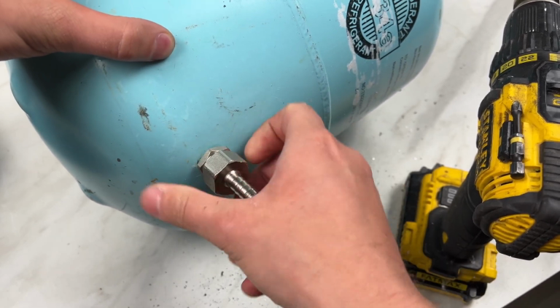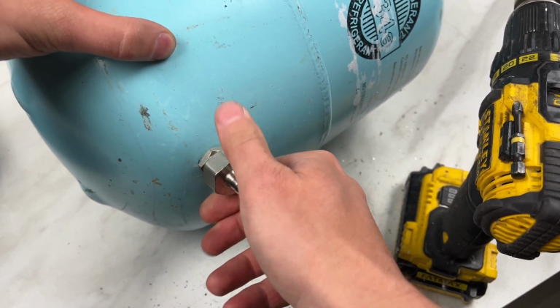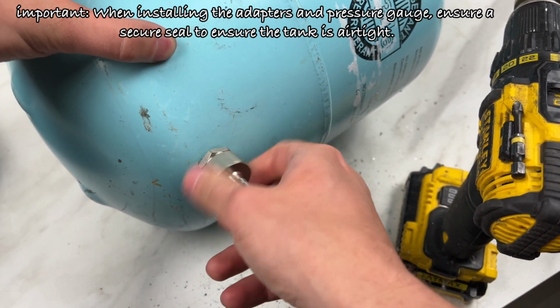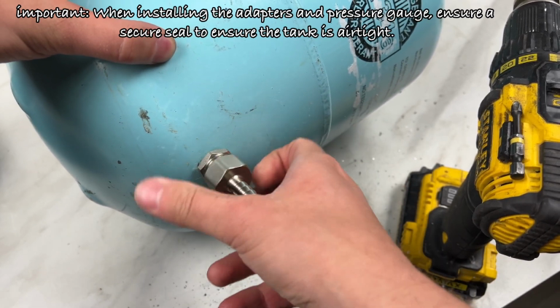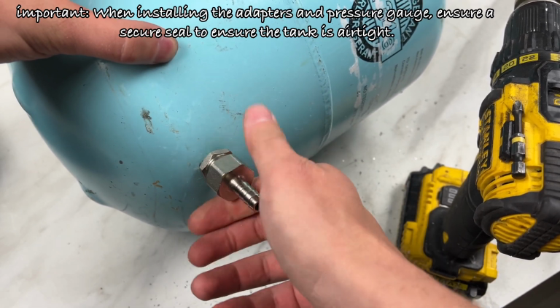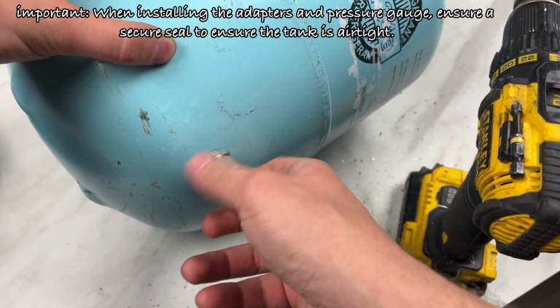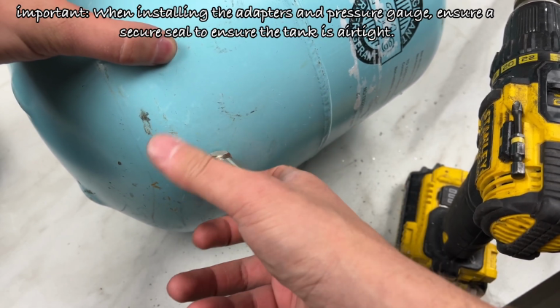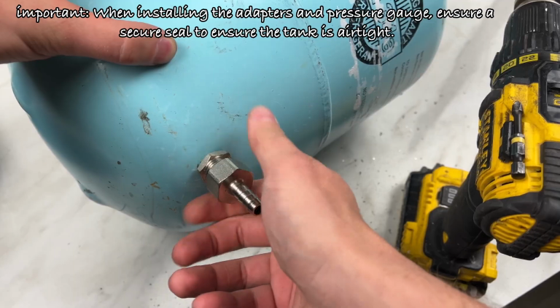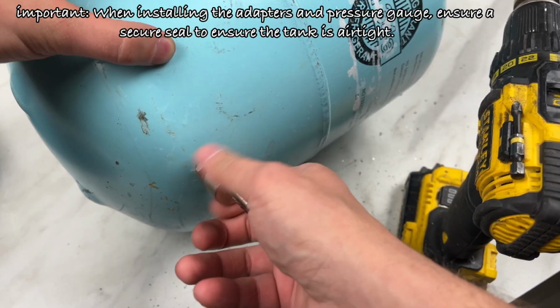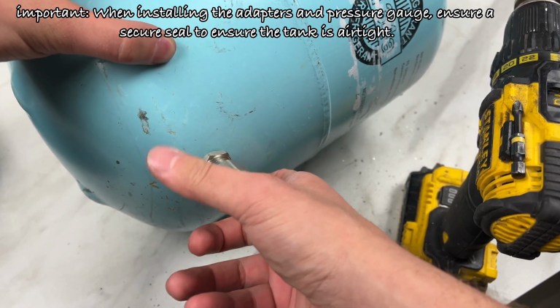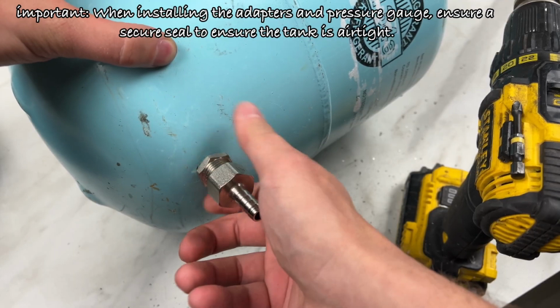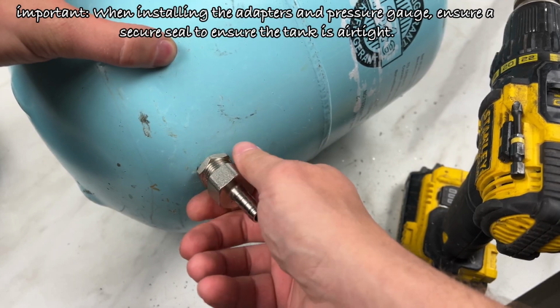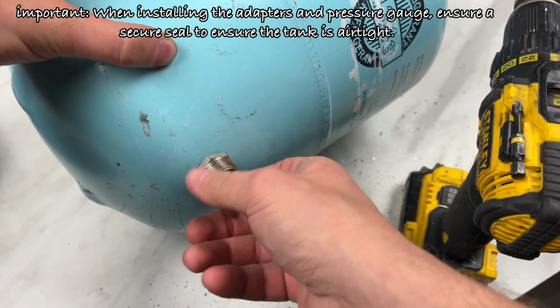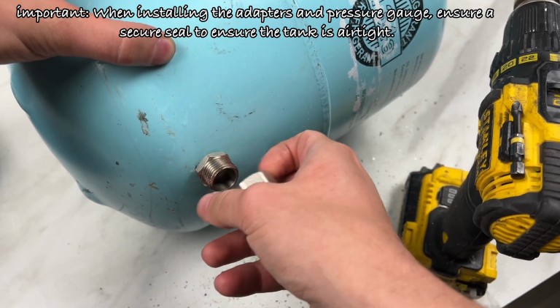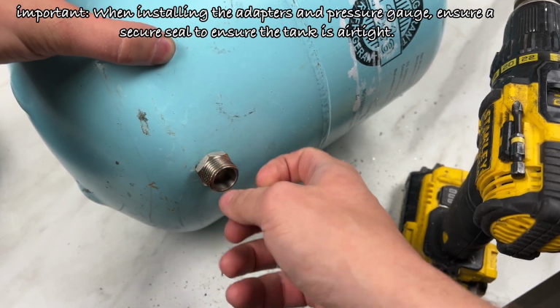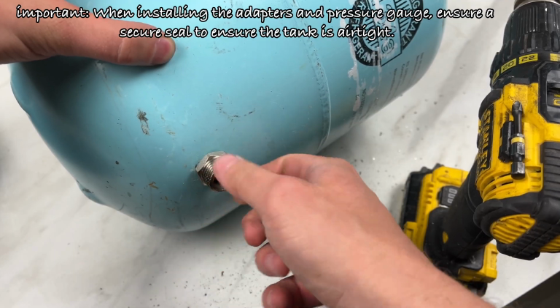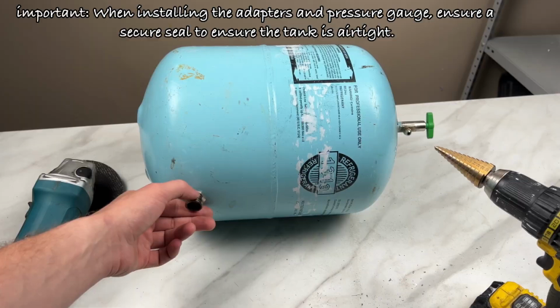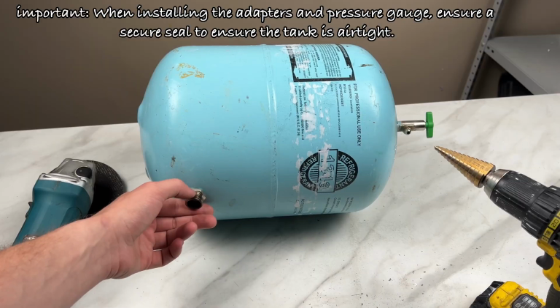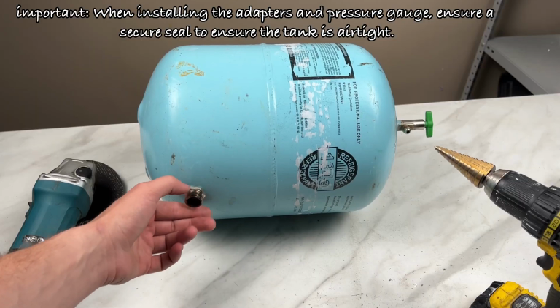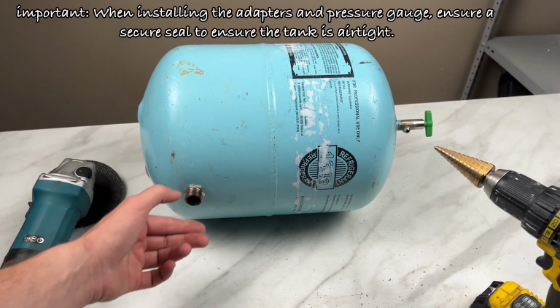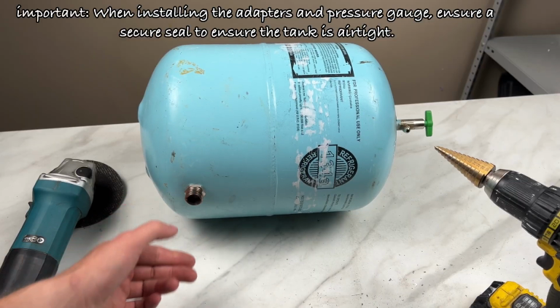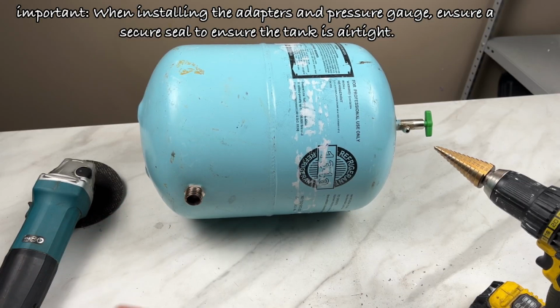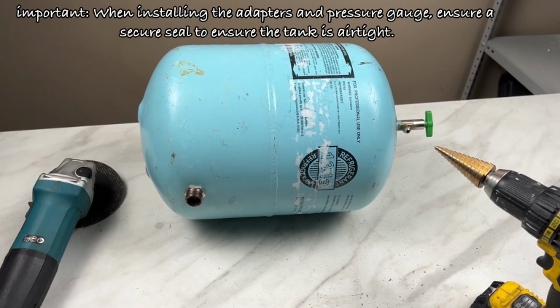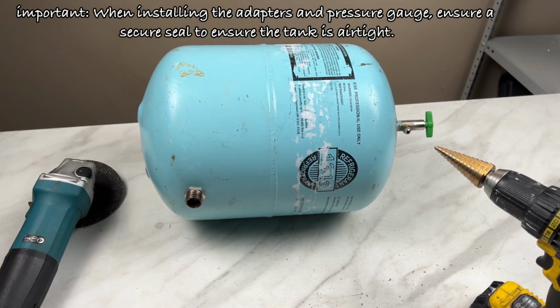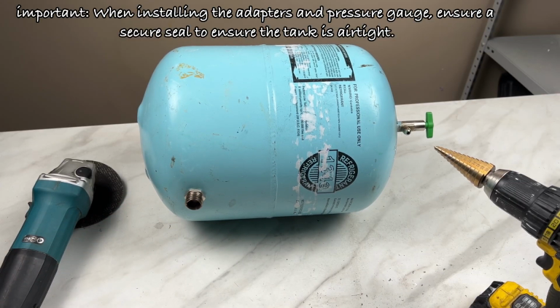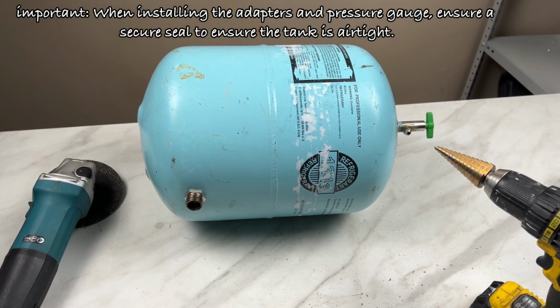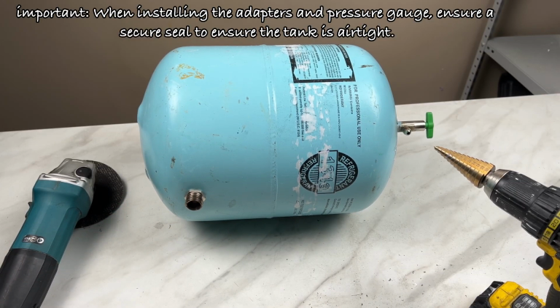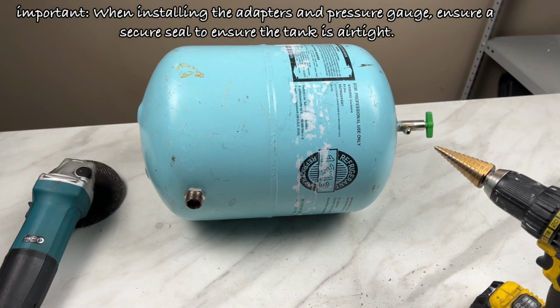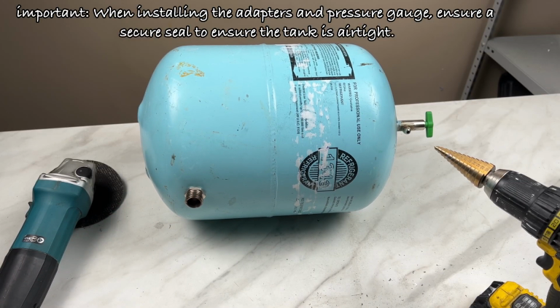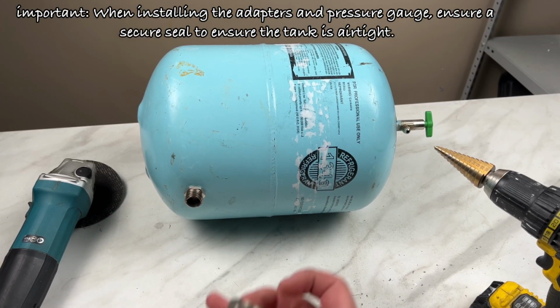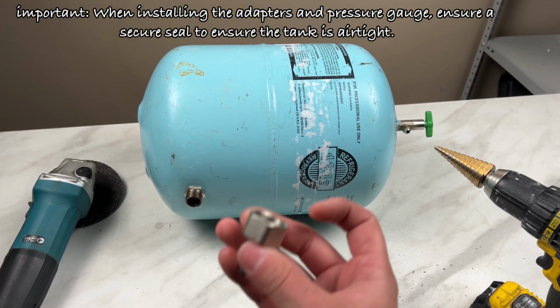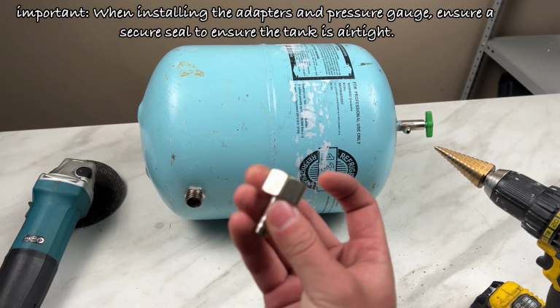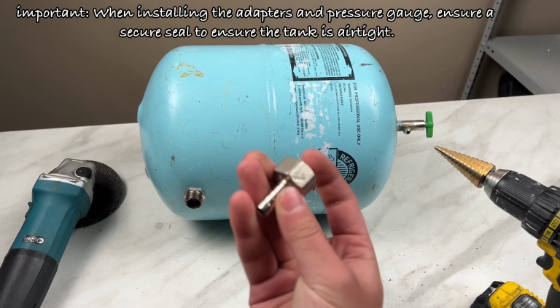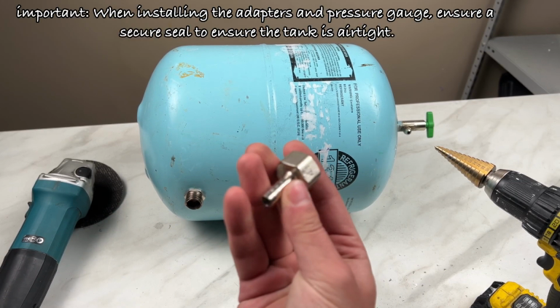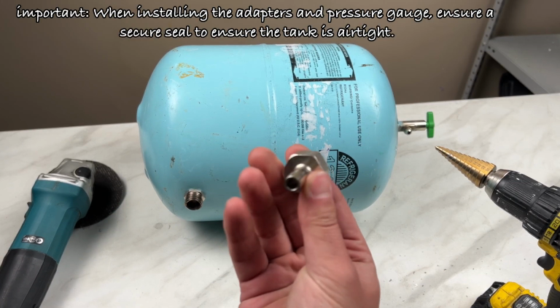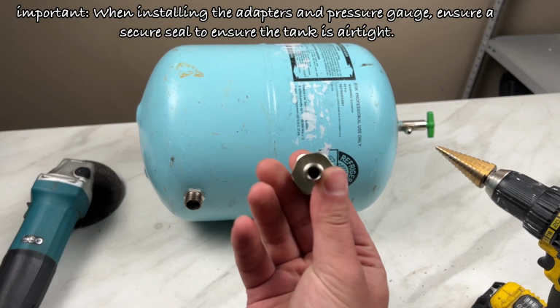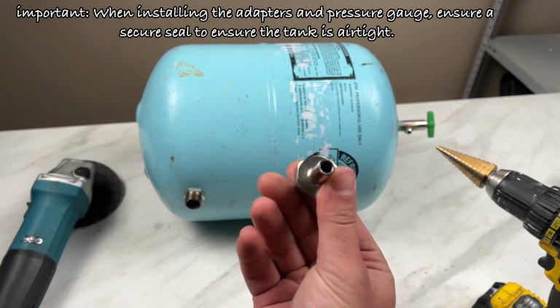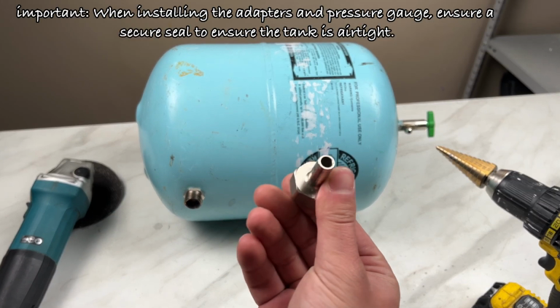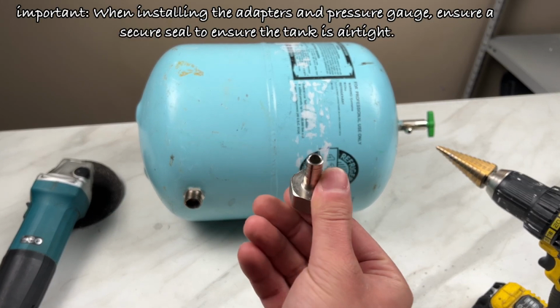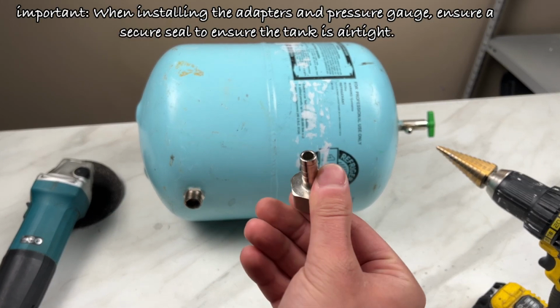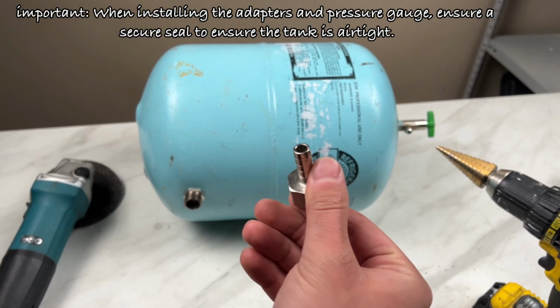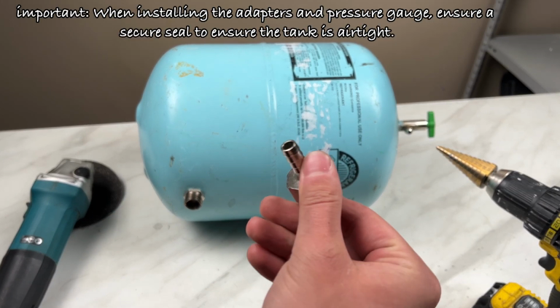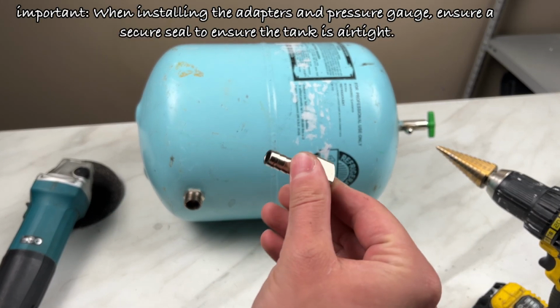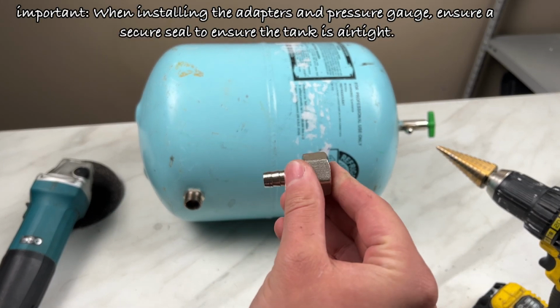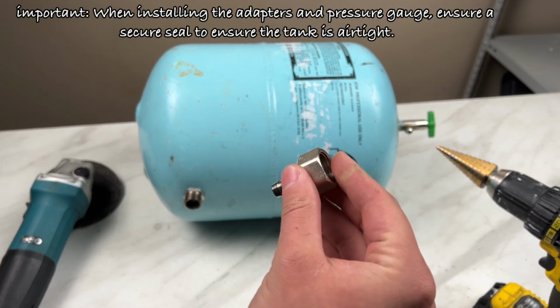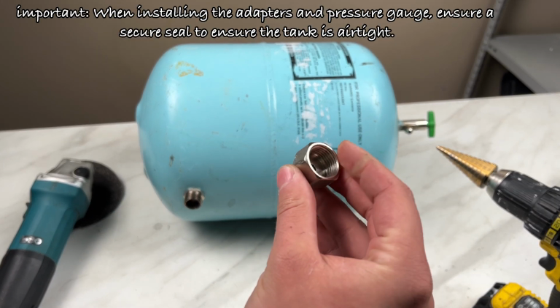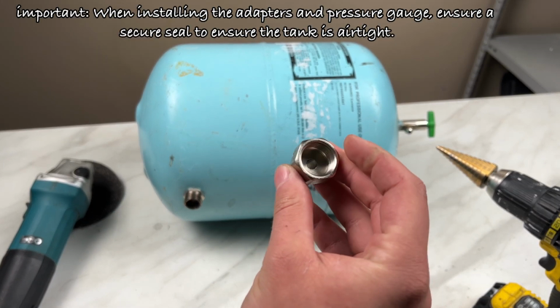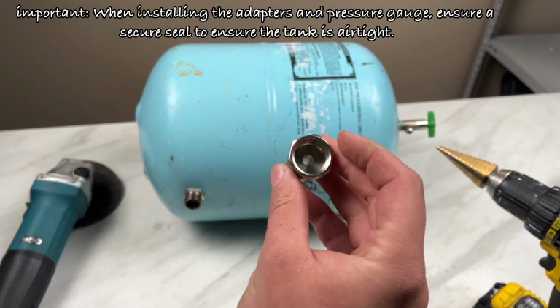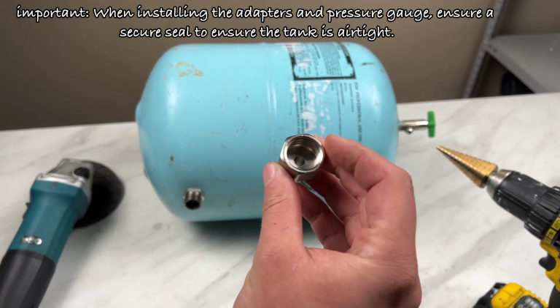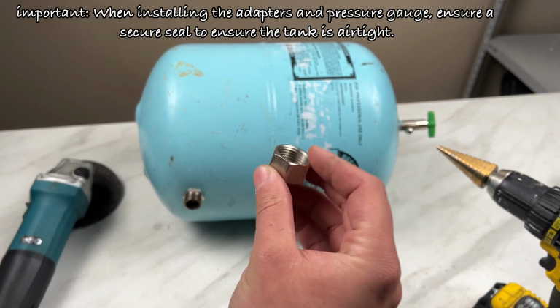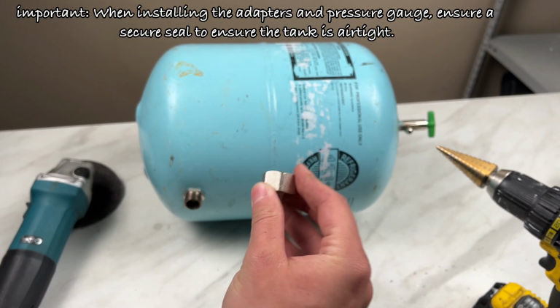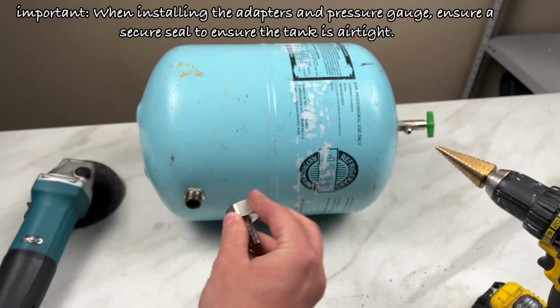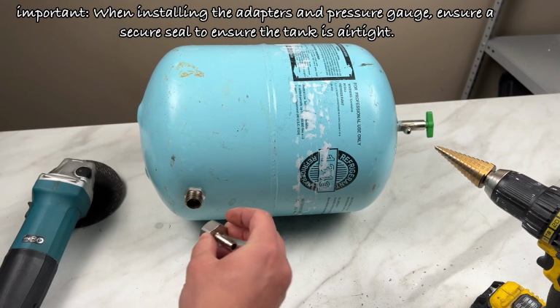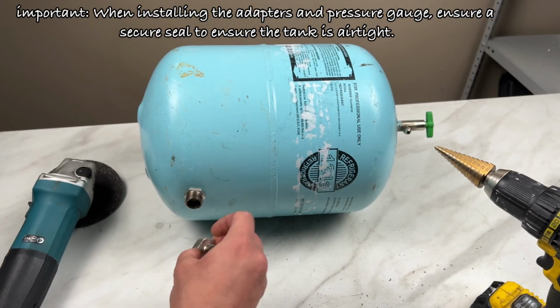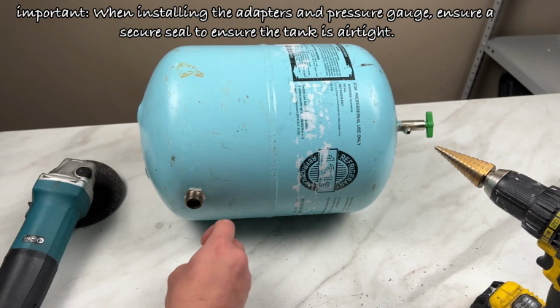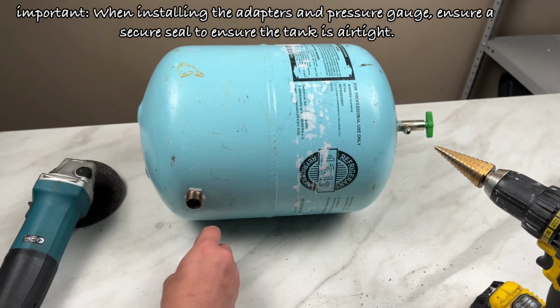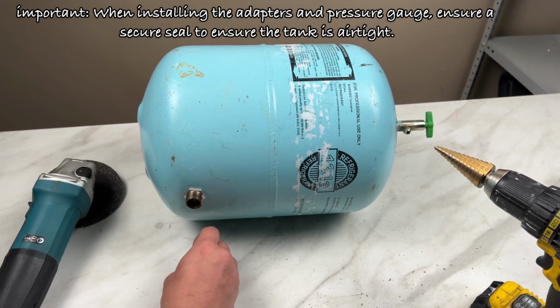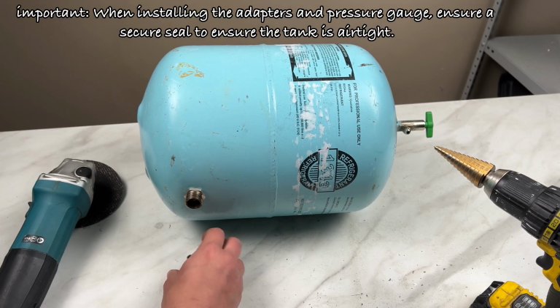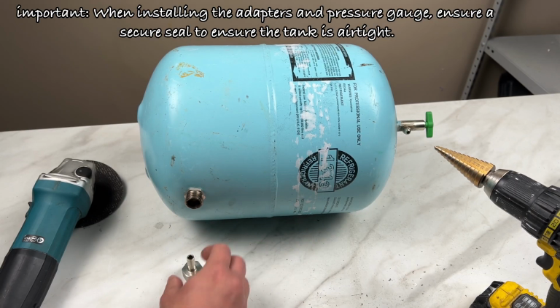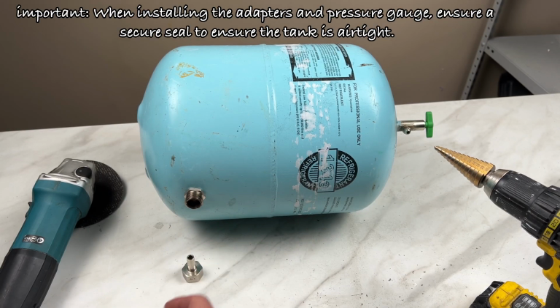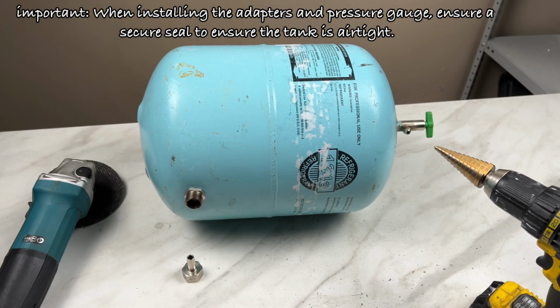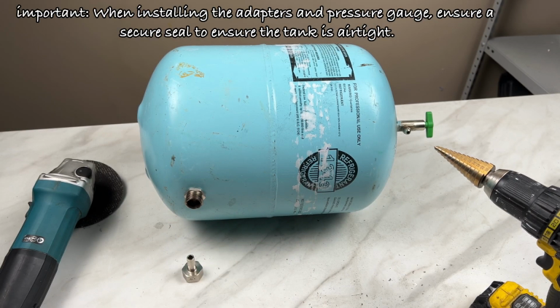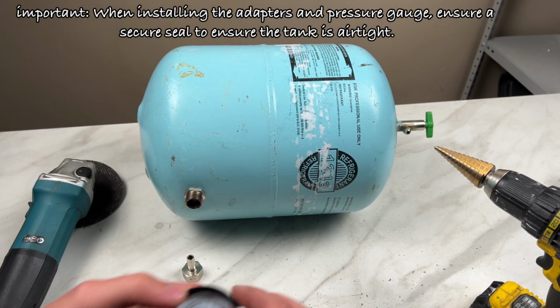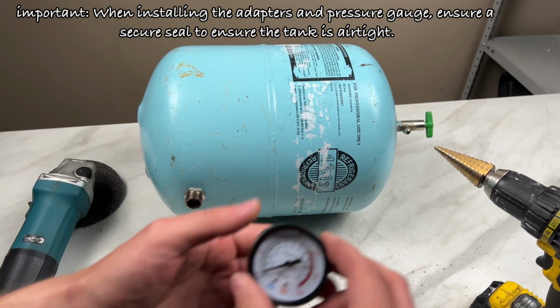Important! When installing the adapters and pressure gauge, ensure a secure seal to make the tank airtight.